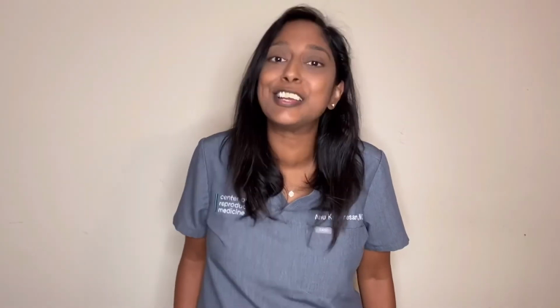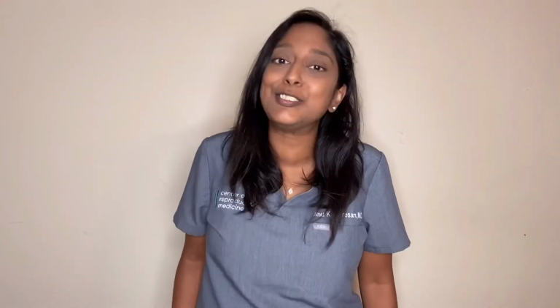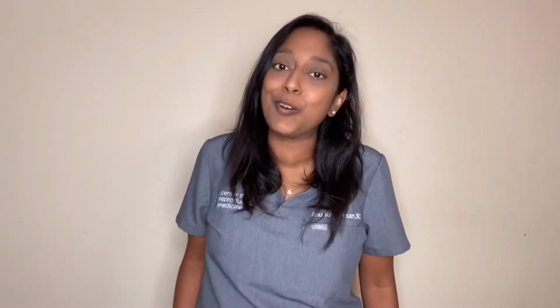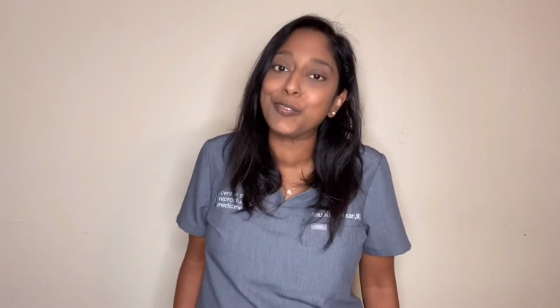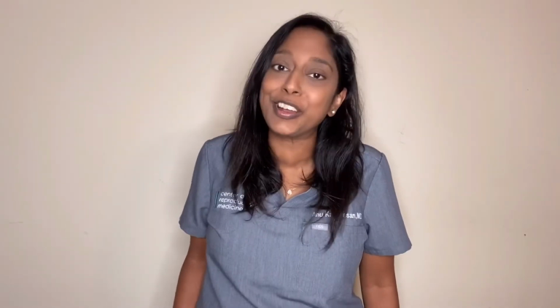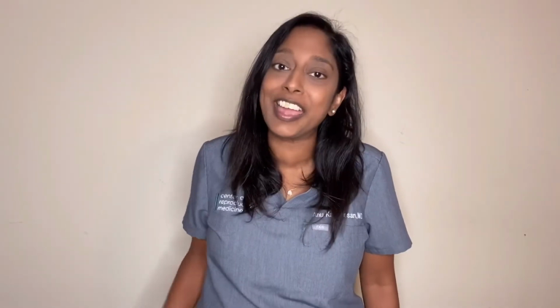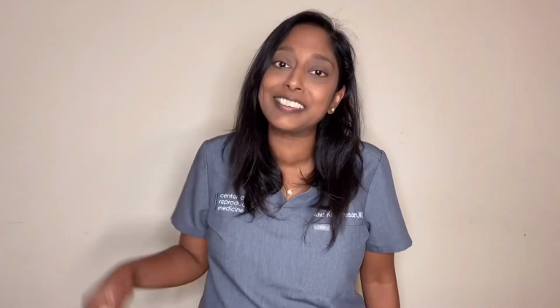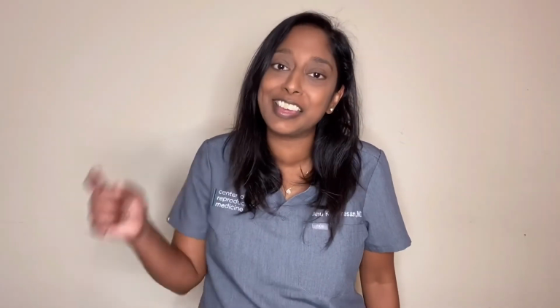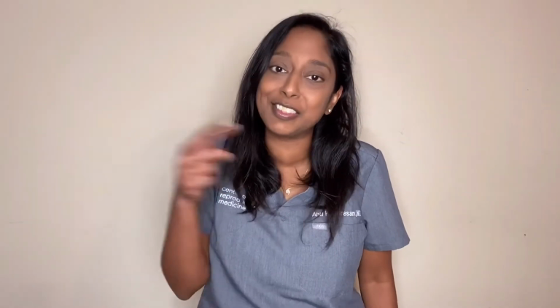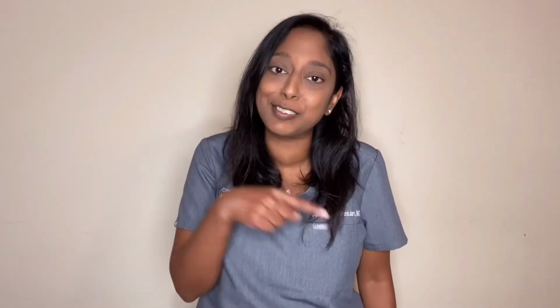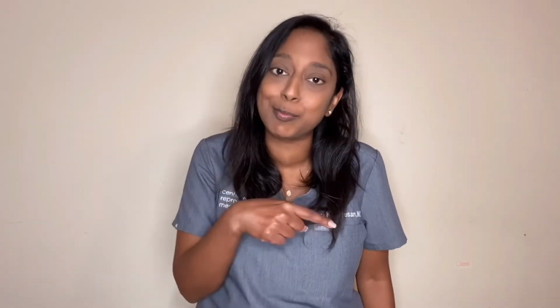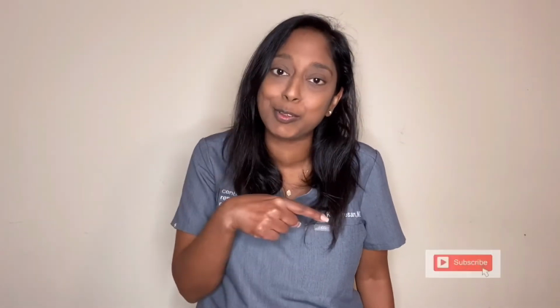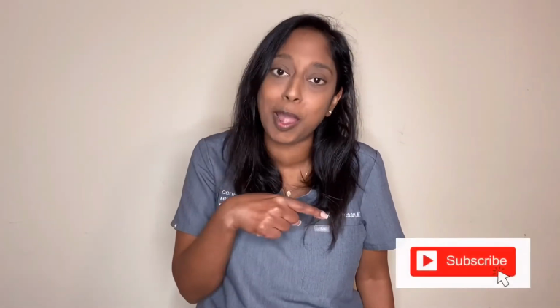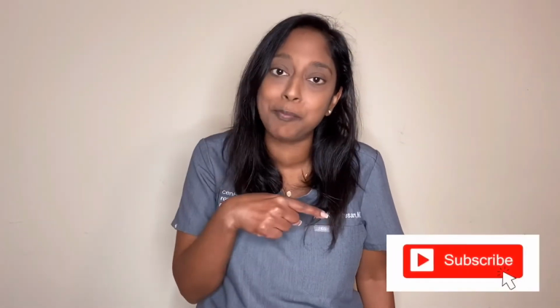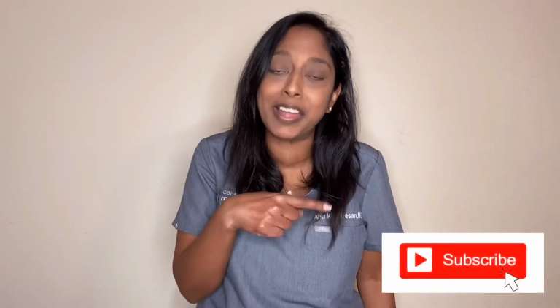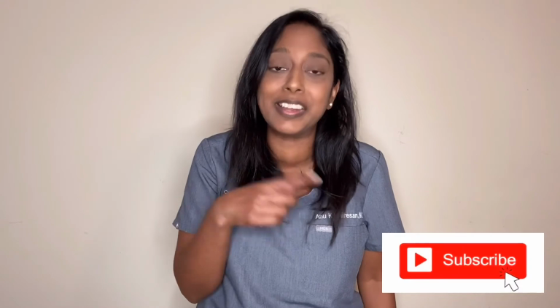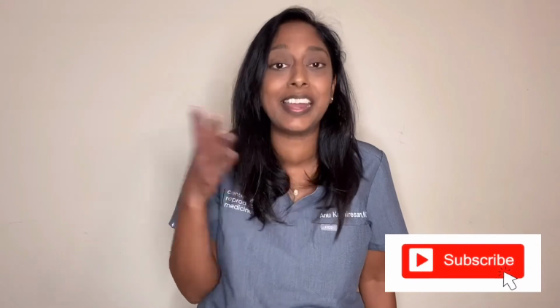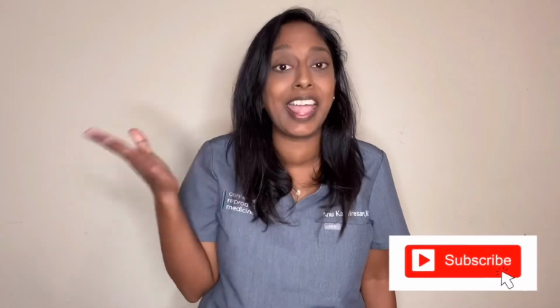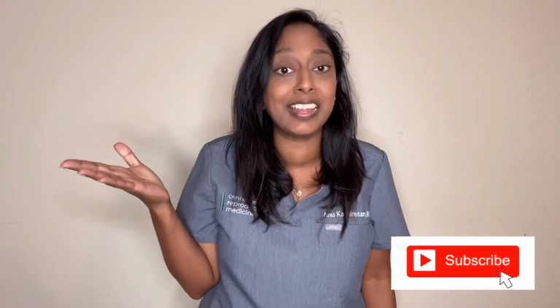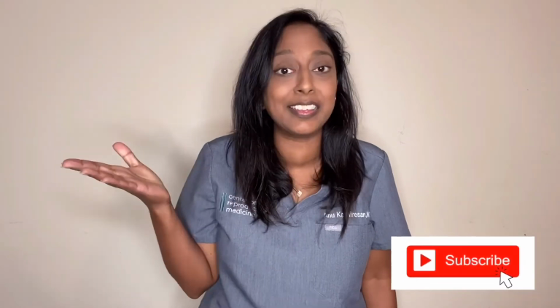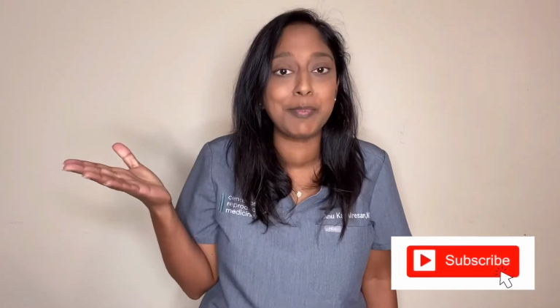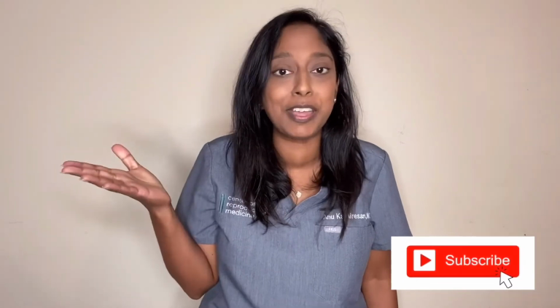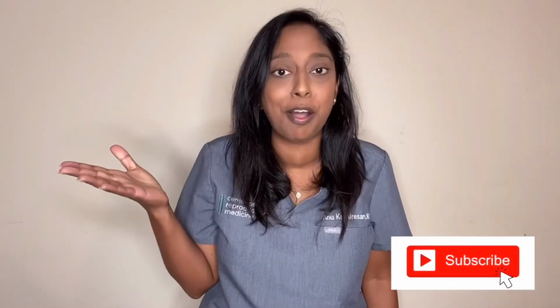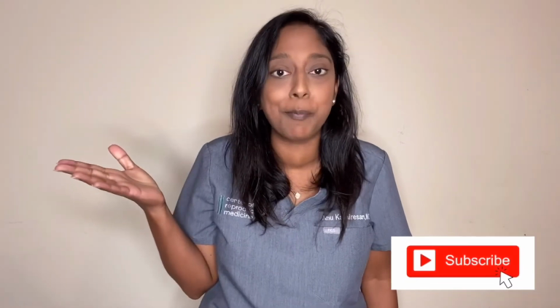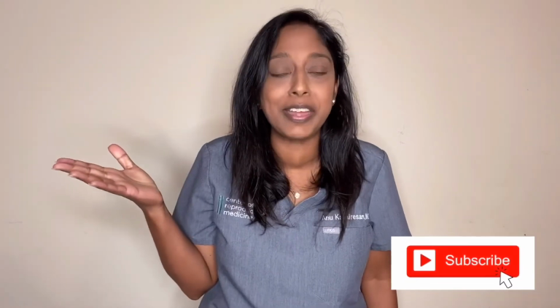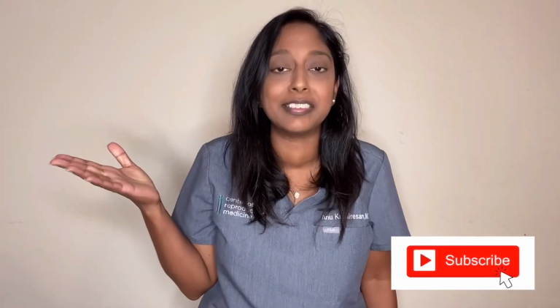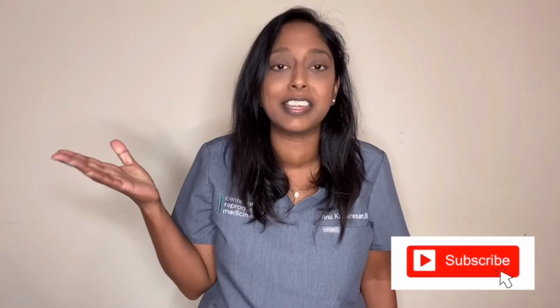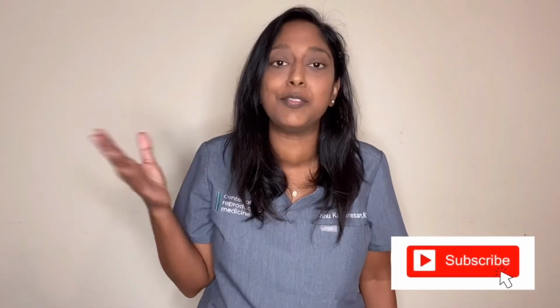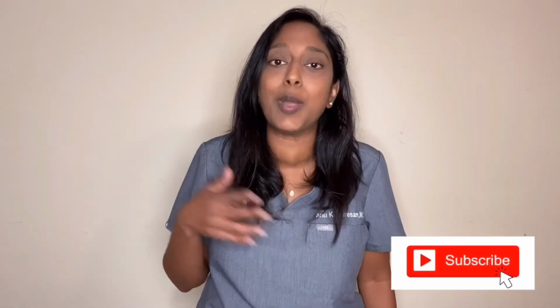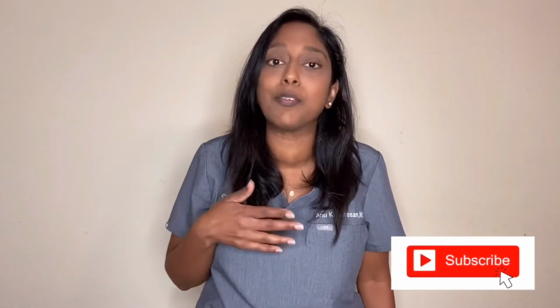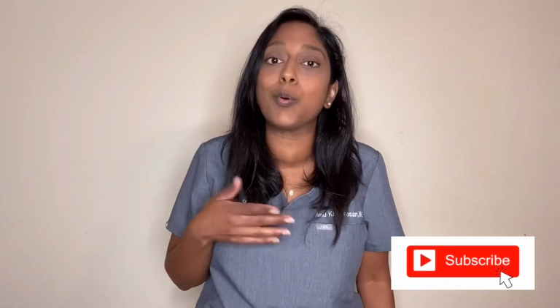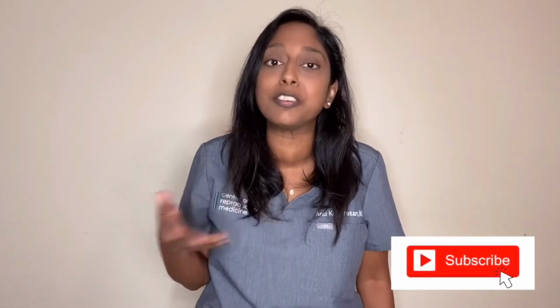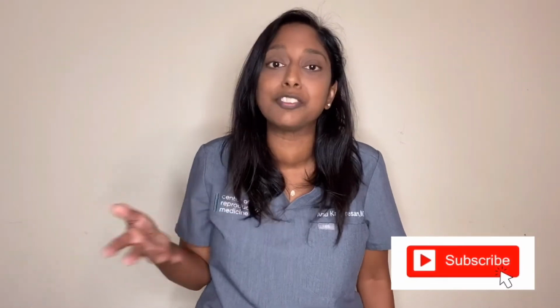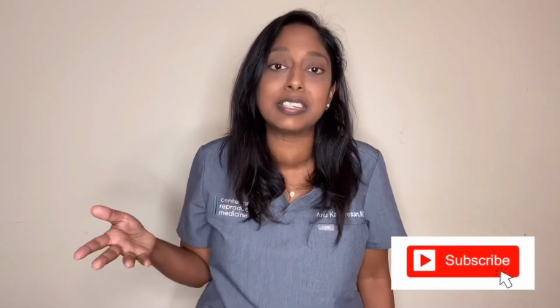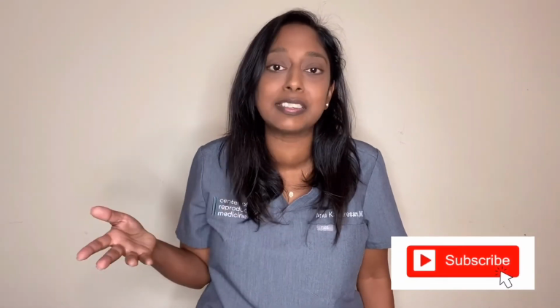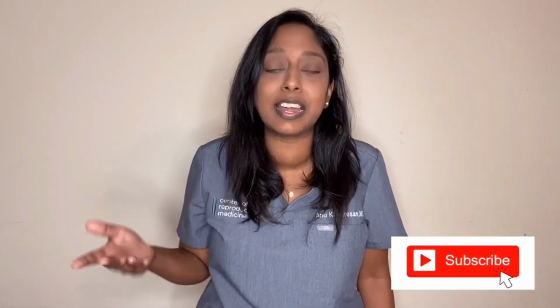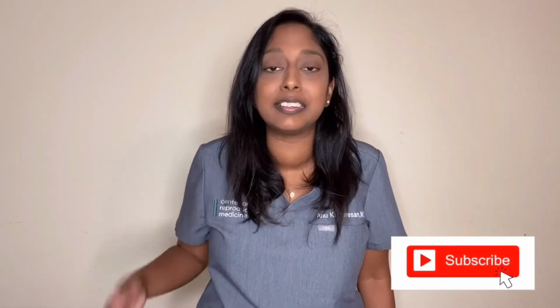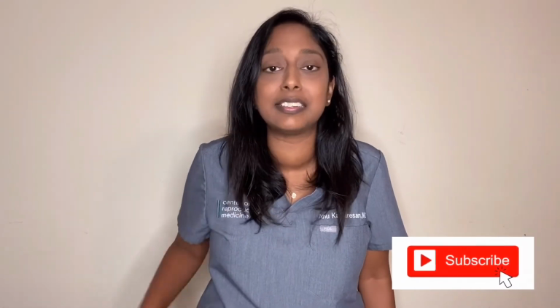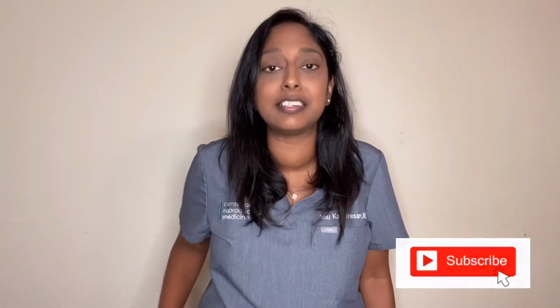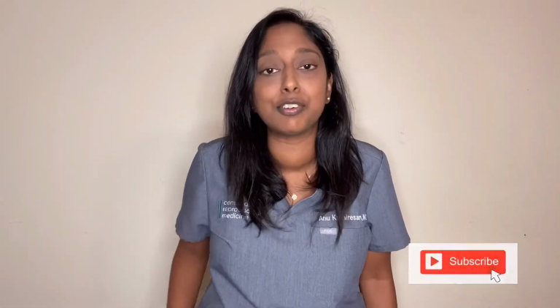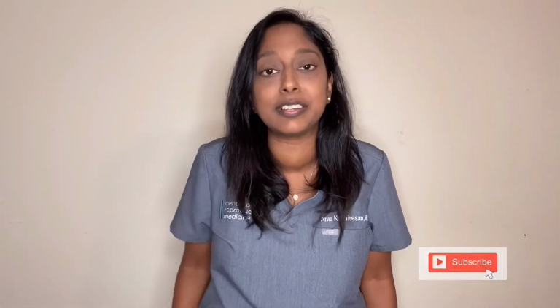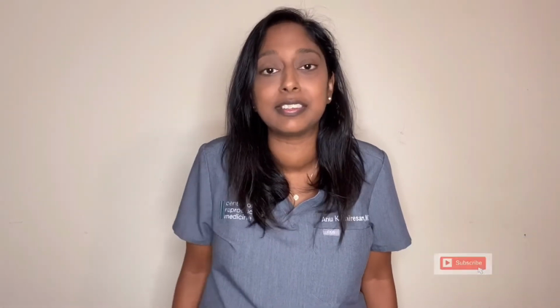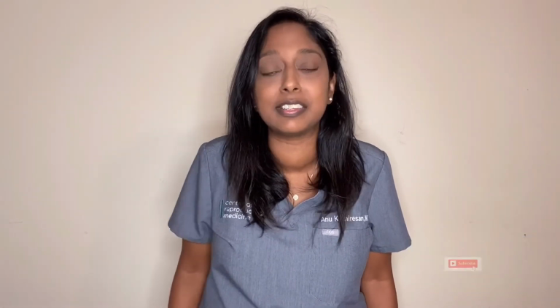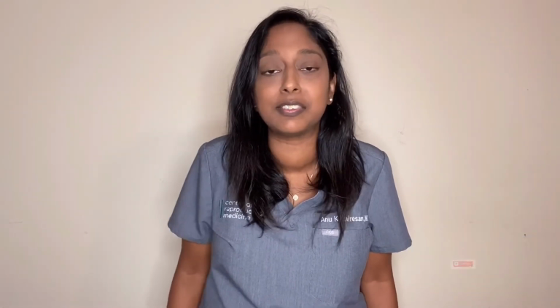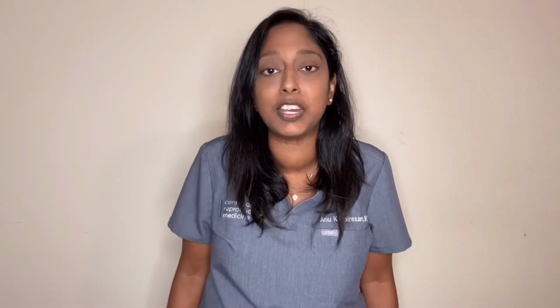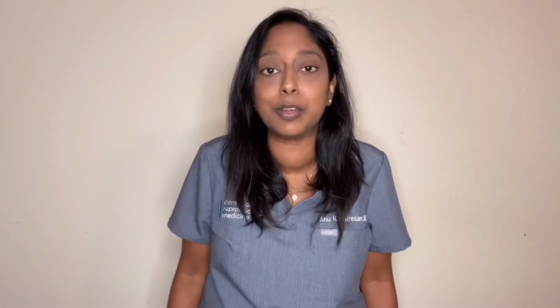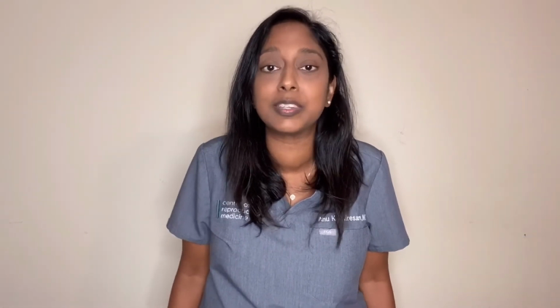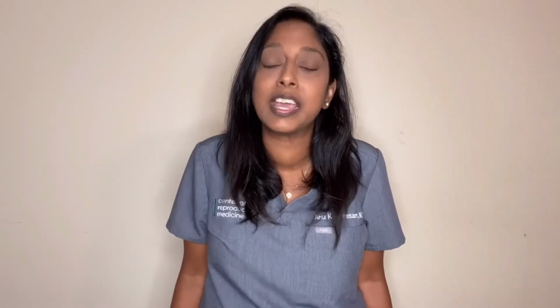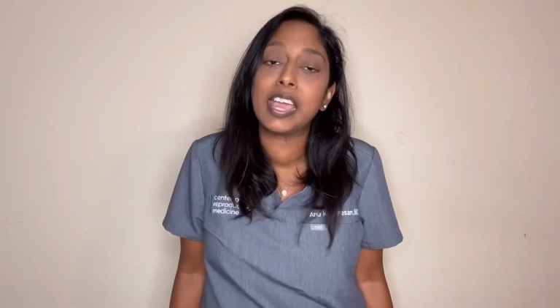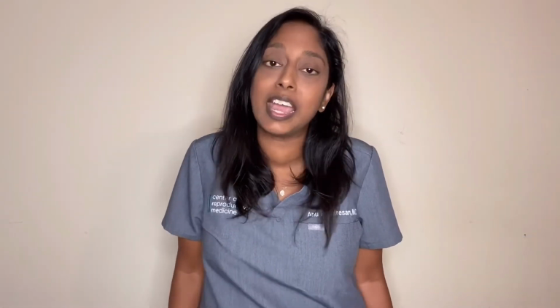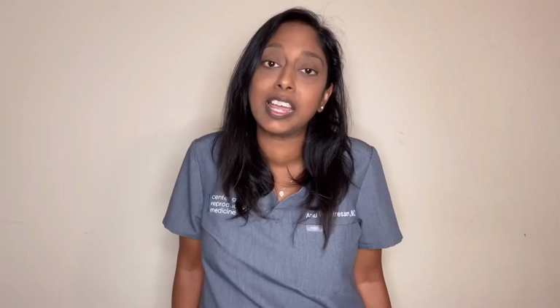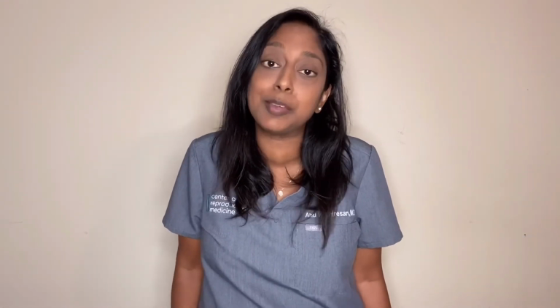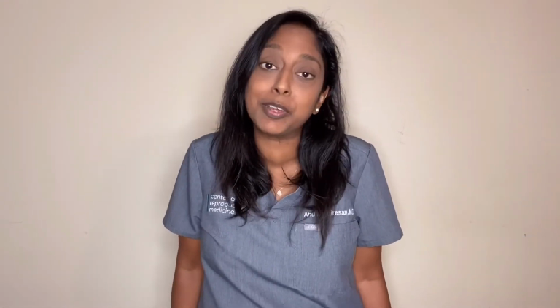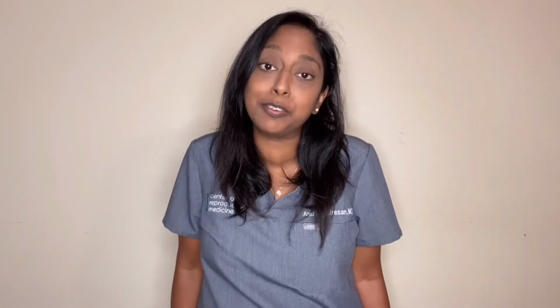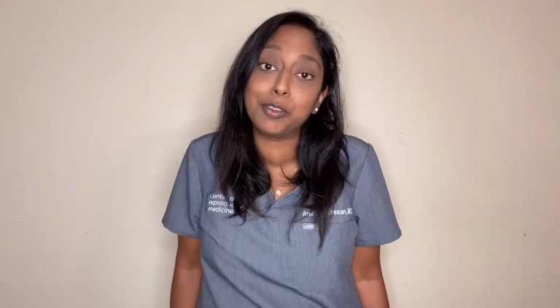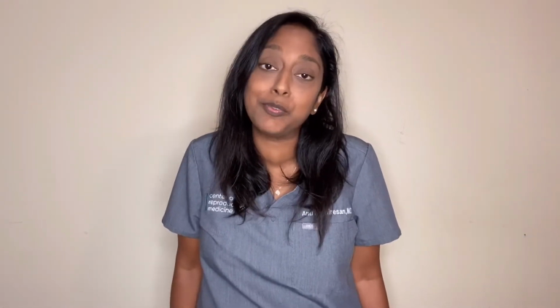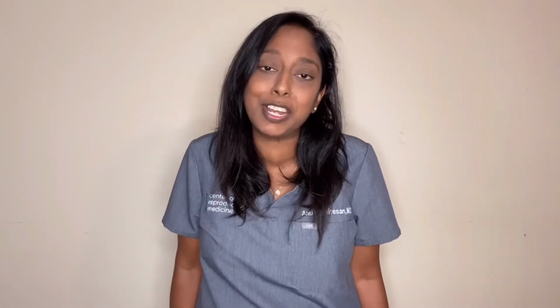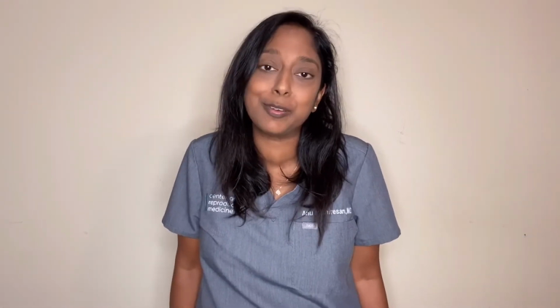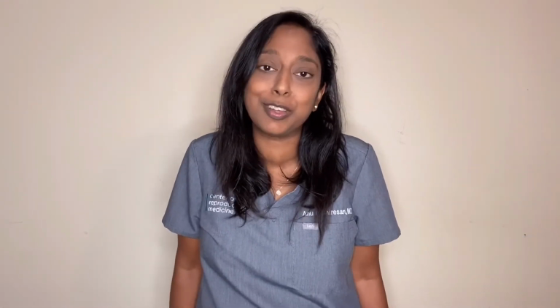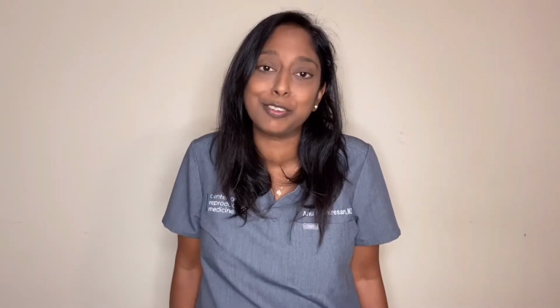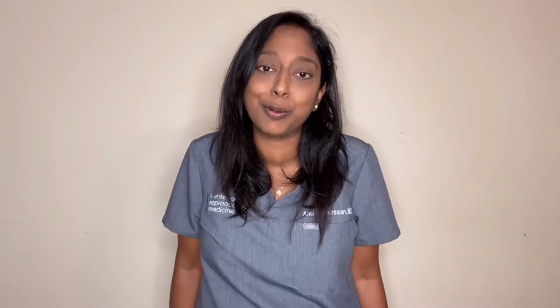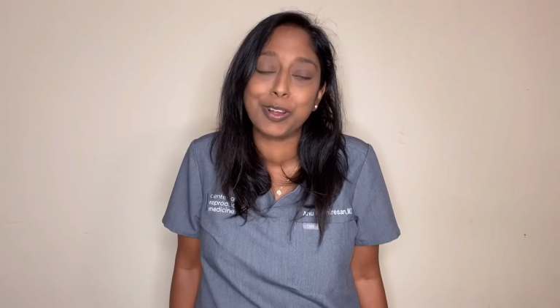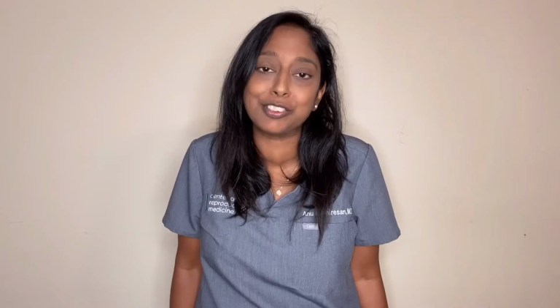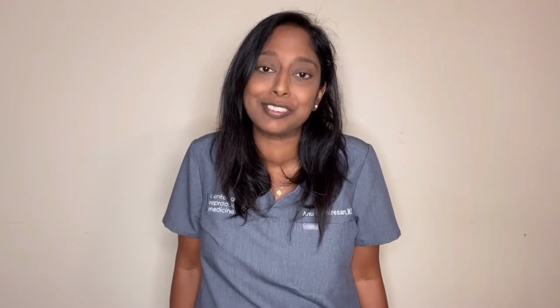Don't forget to hit the subscribe button and leave me comments if you have questions that I didn't address in this video, and I can build new videos on your questions.